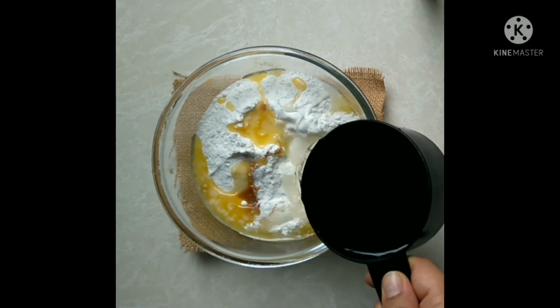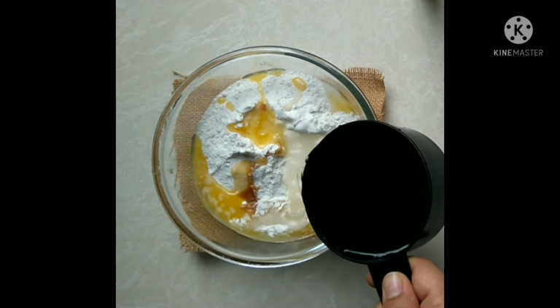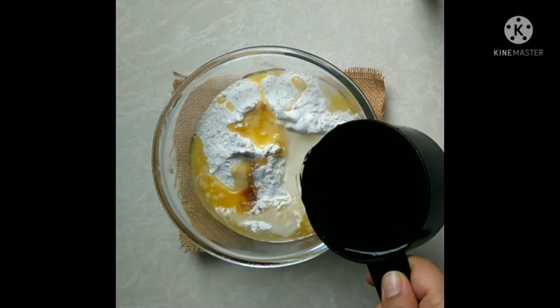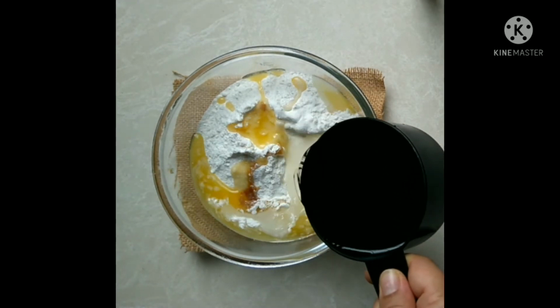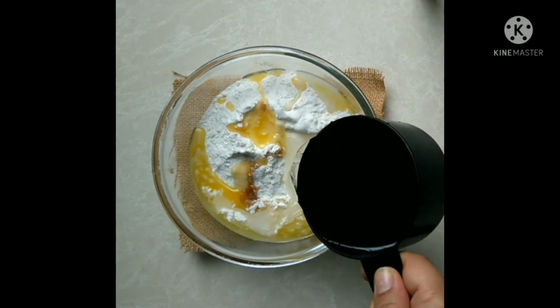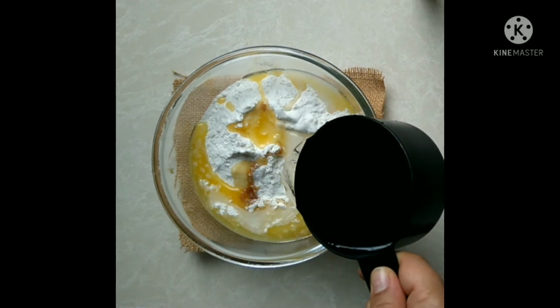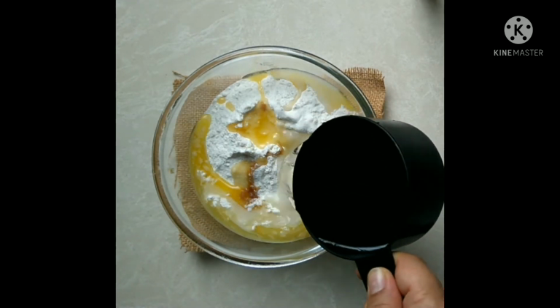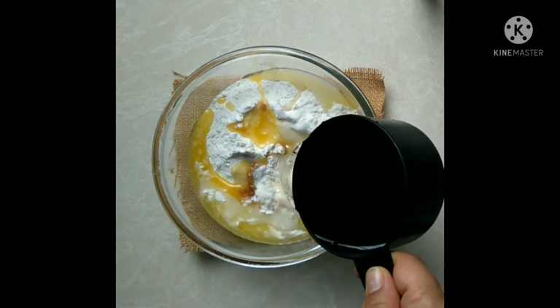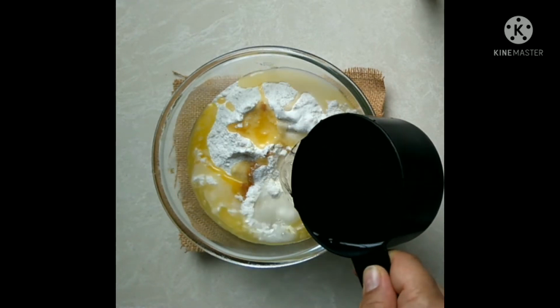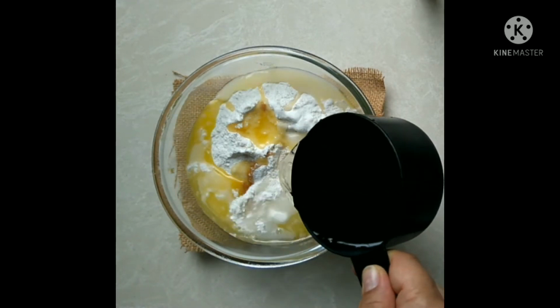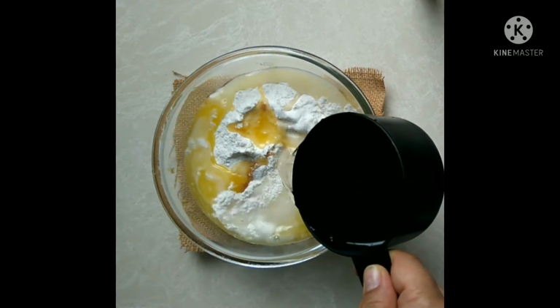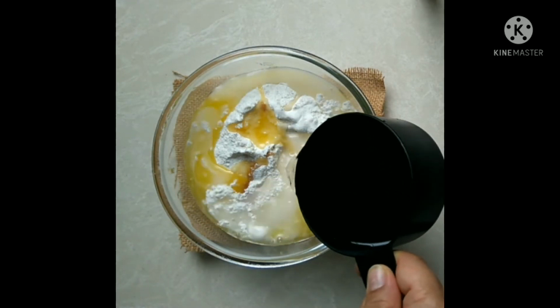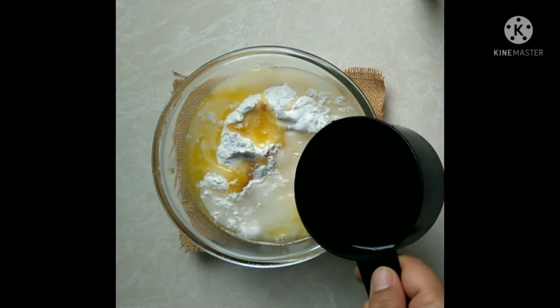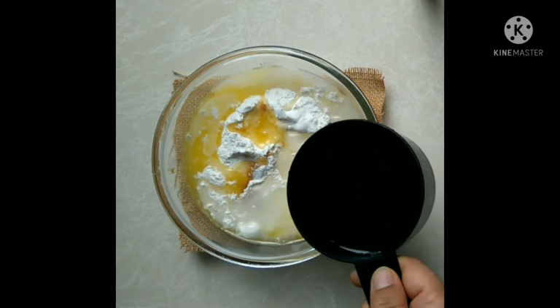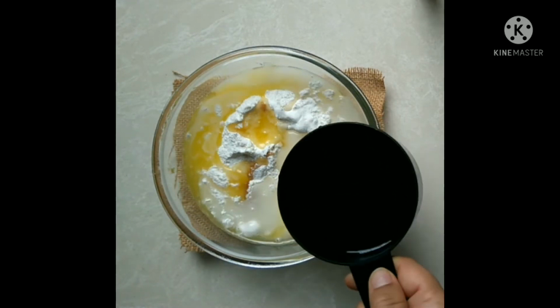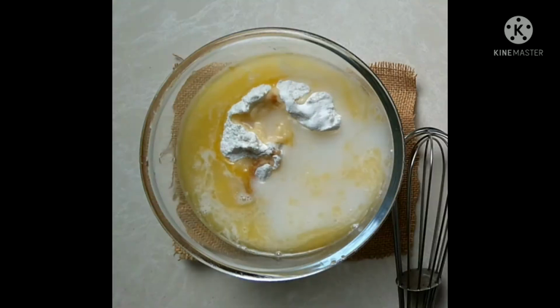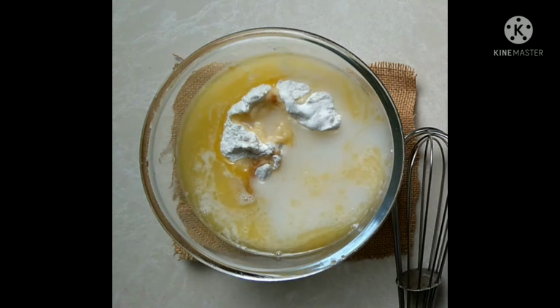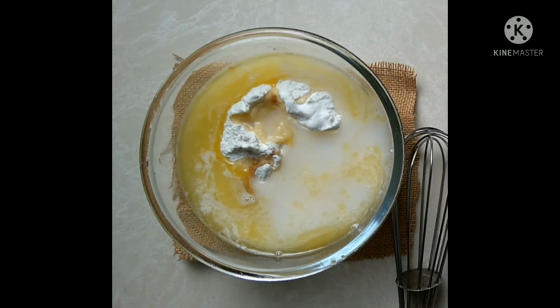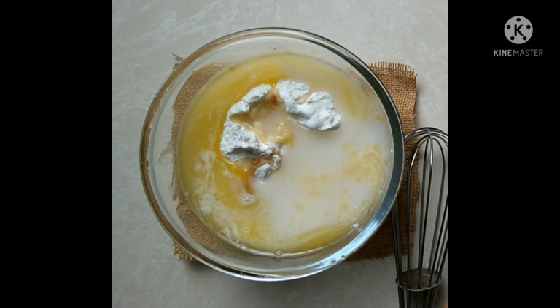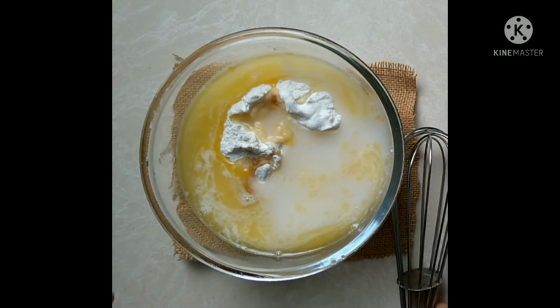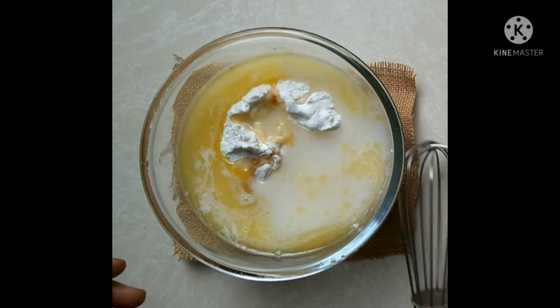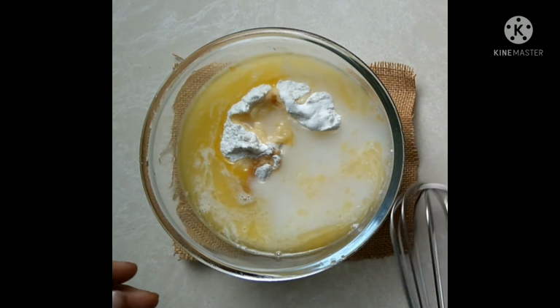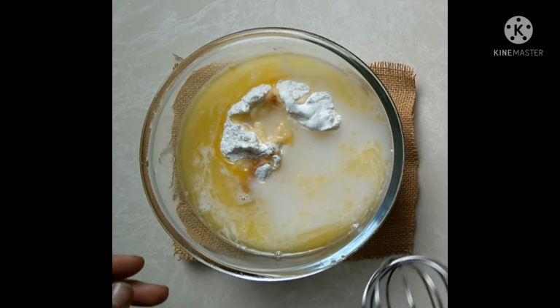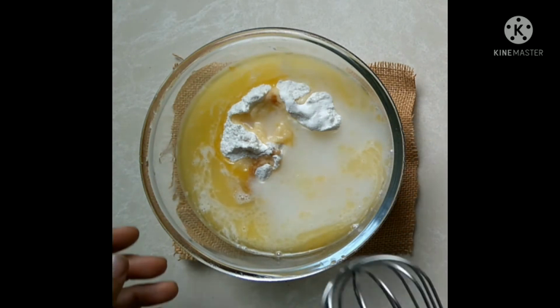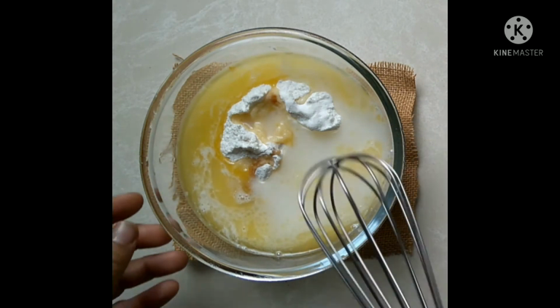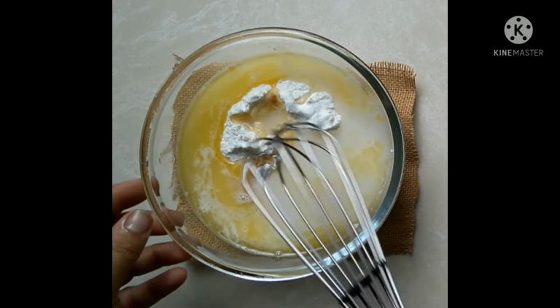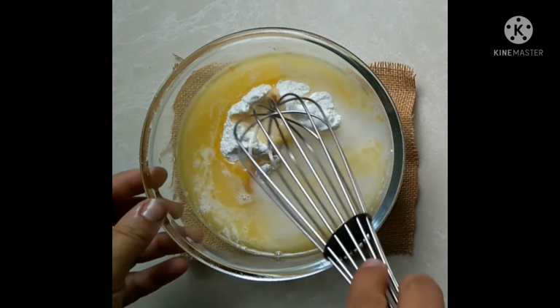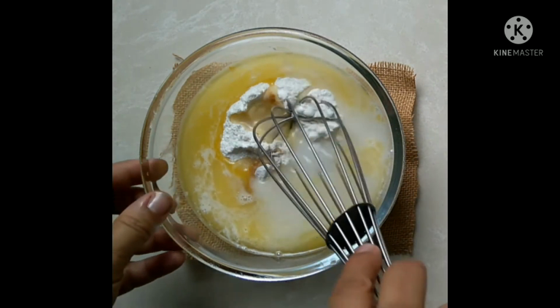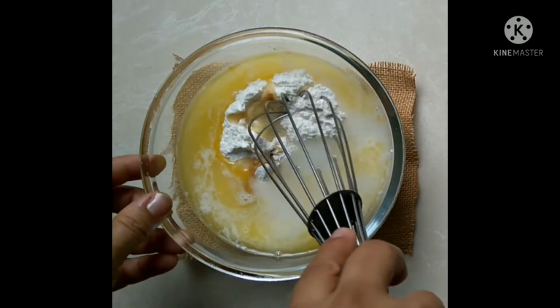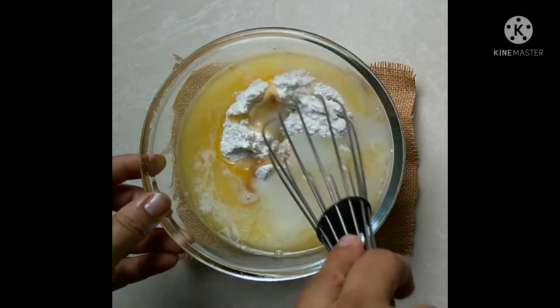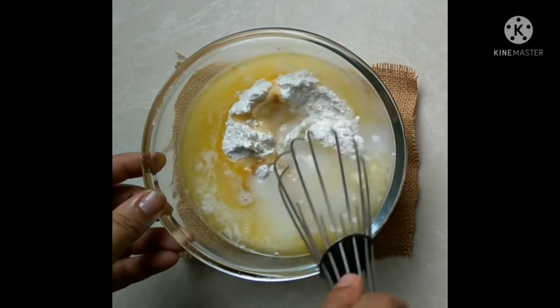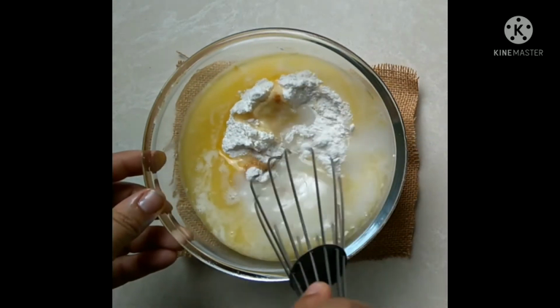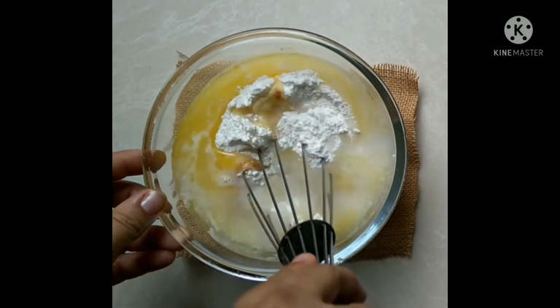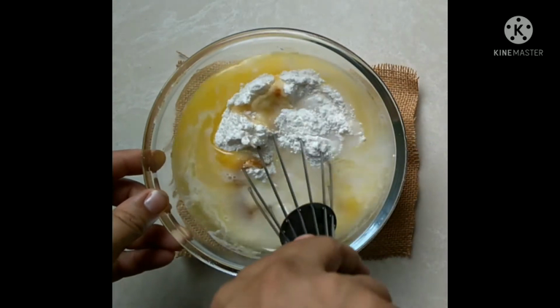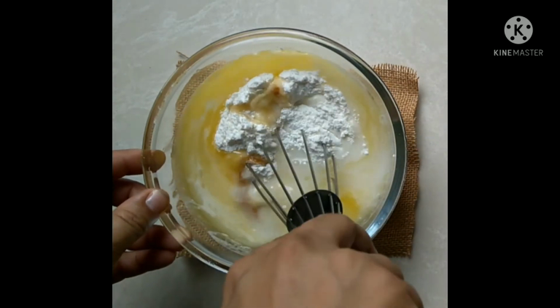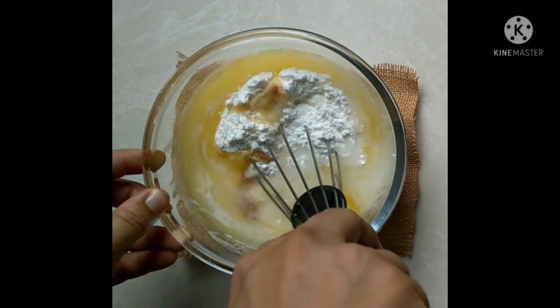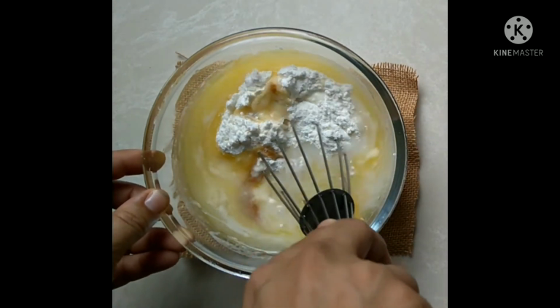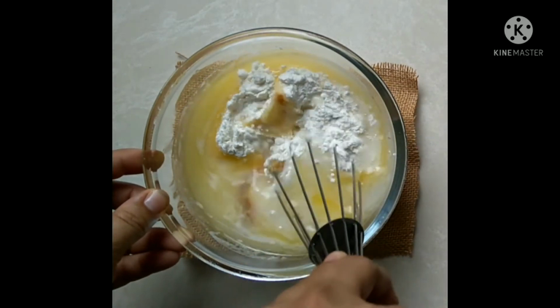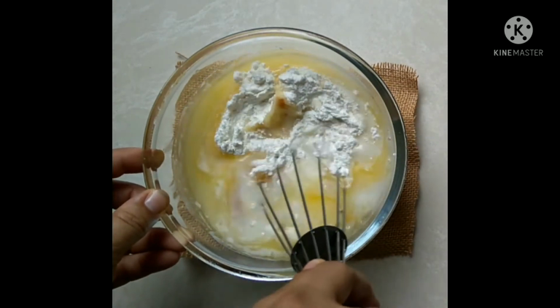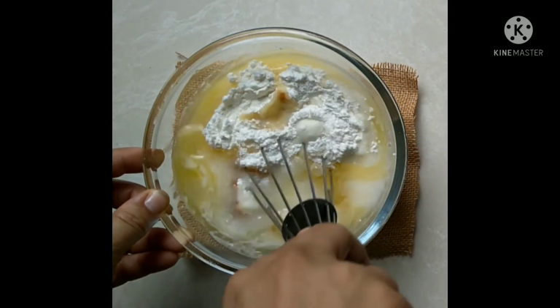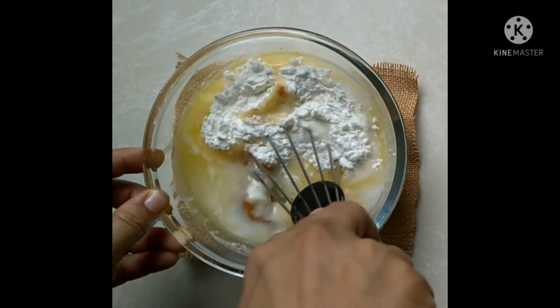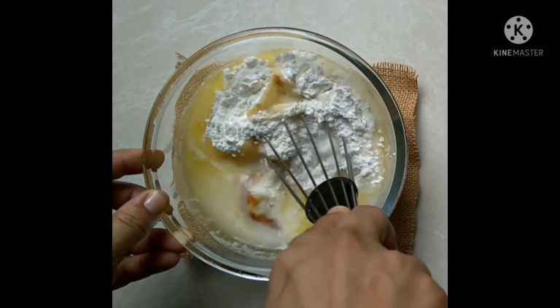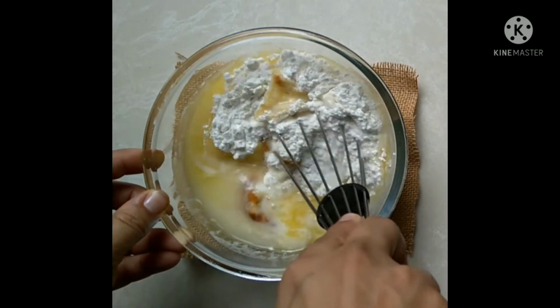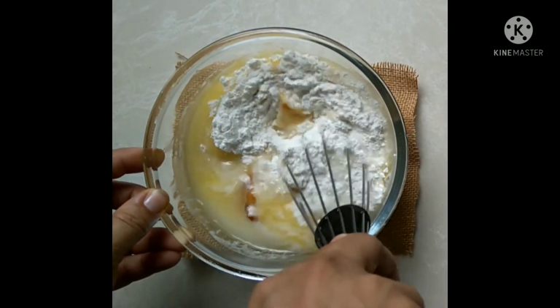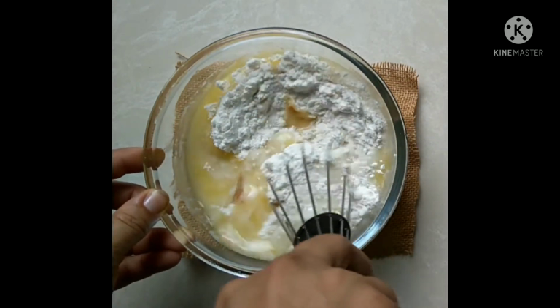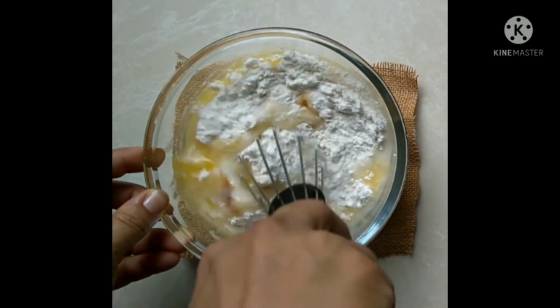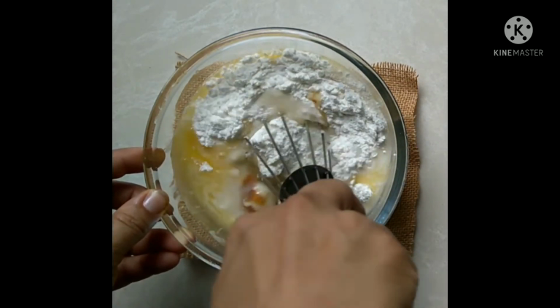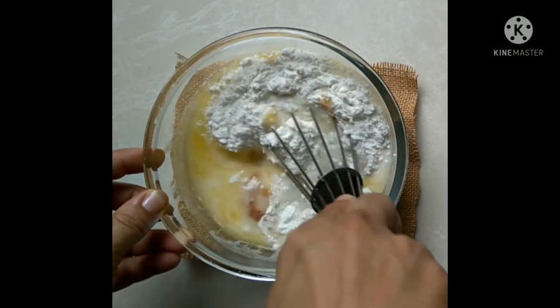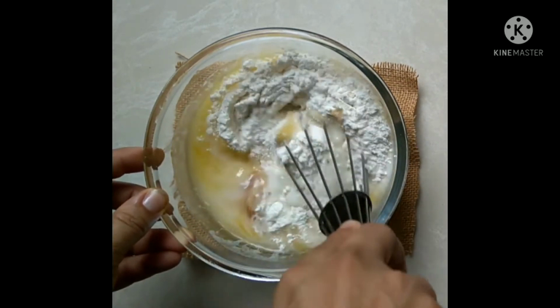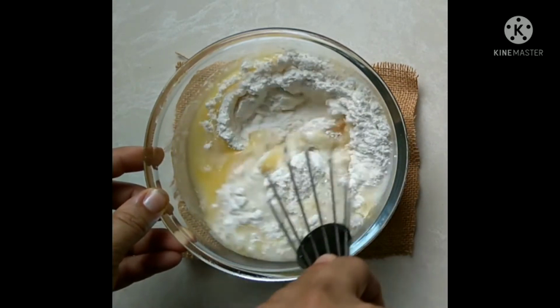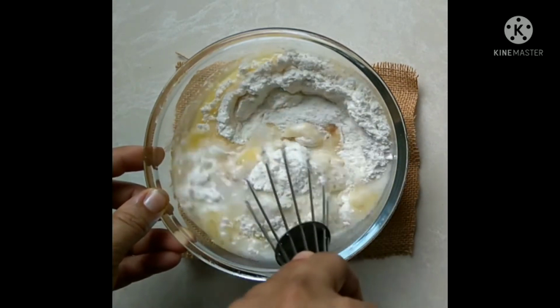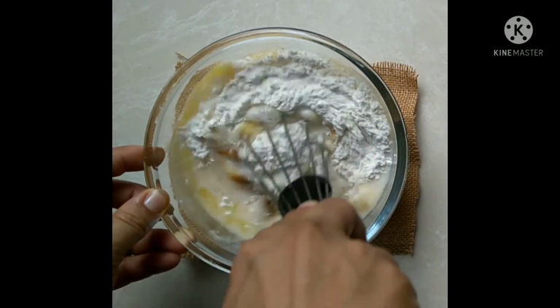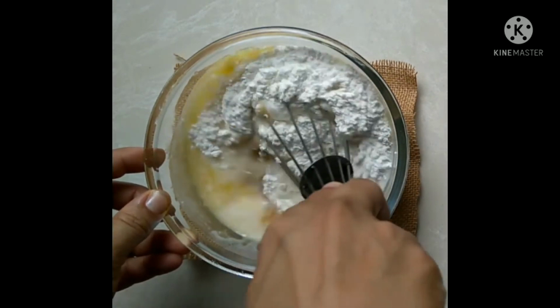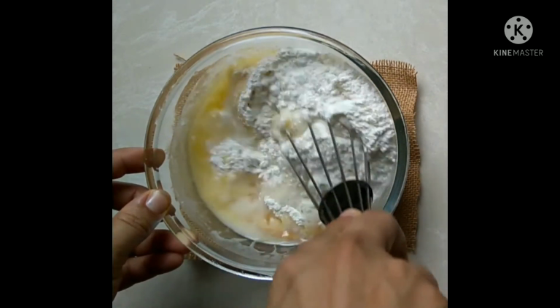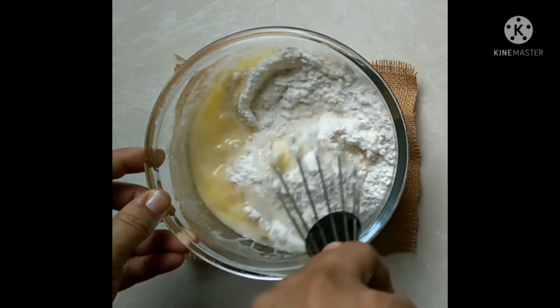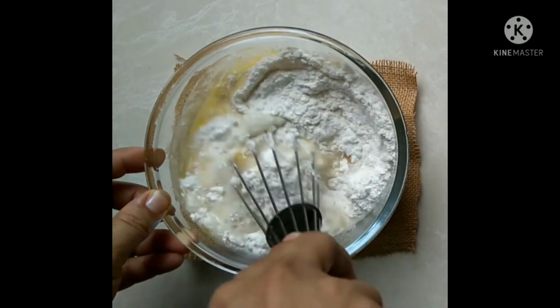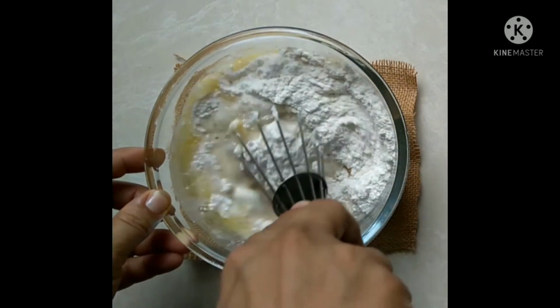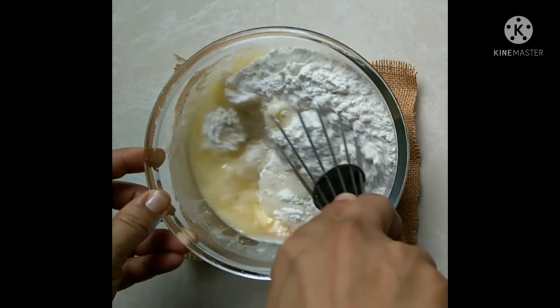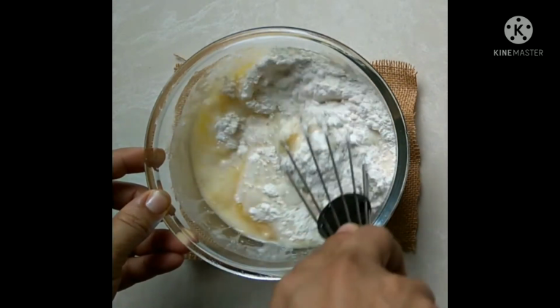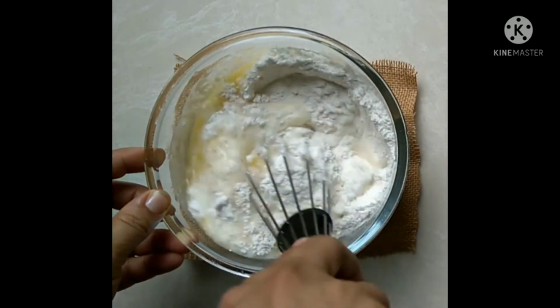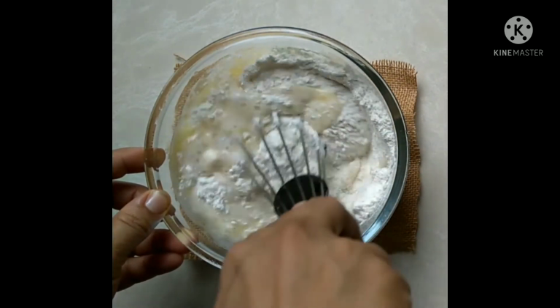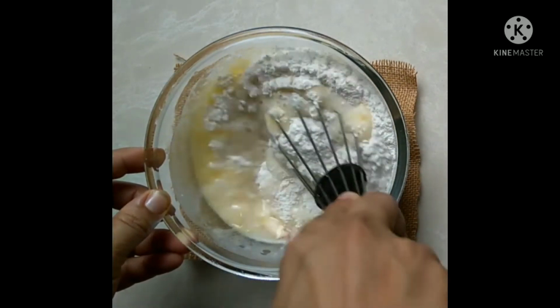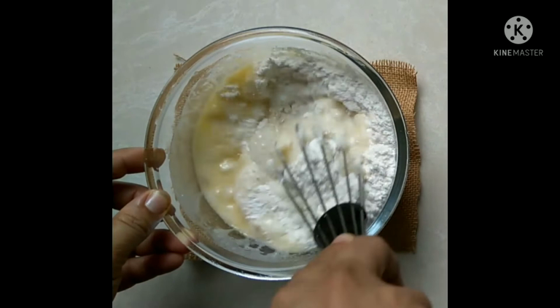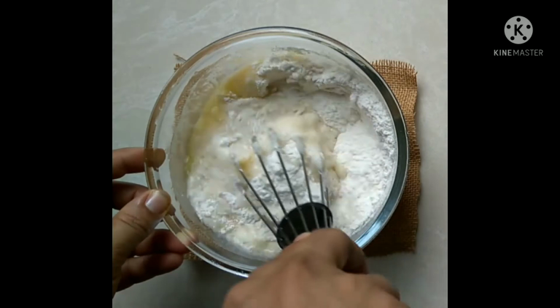Now add 3/4 cup of water and start mixing it with a hand blender until it forms a smooth batter.